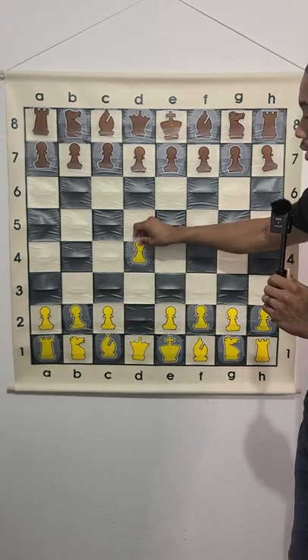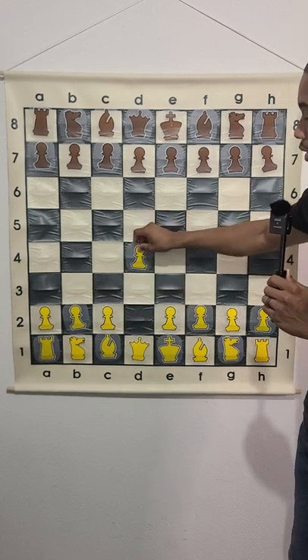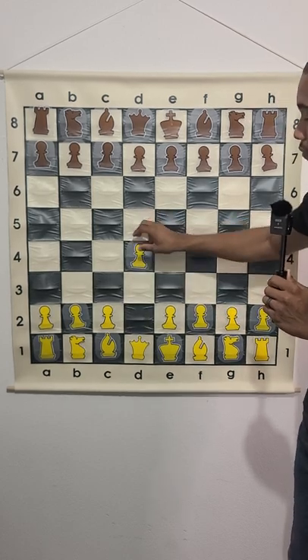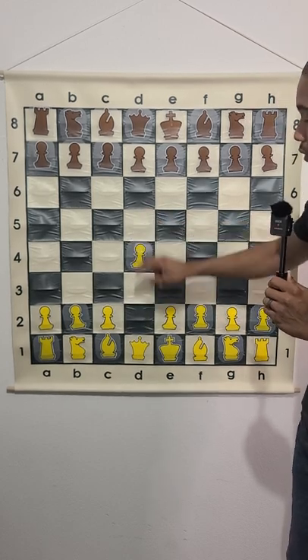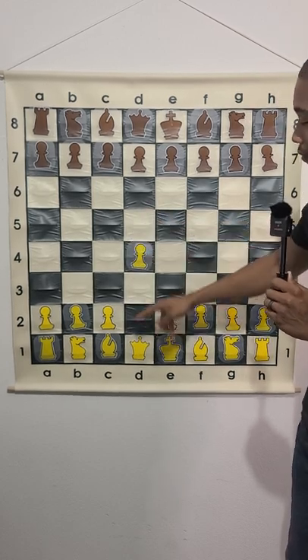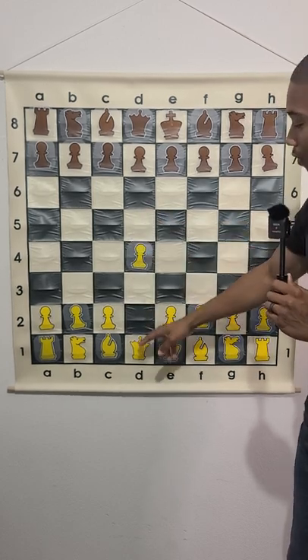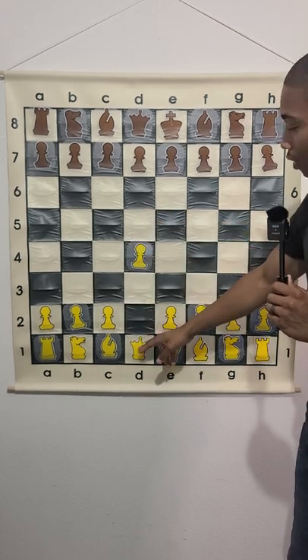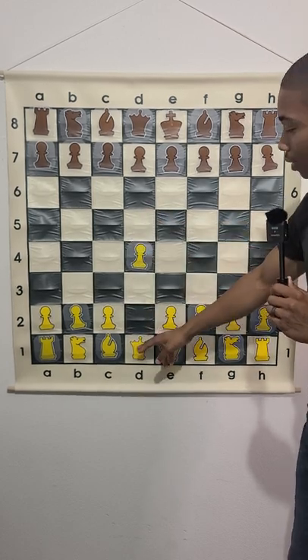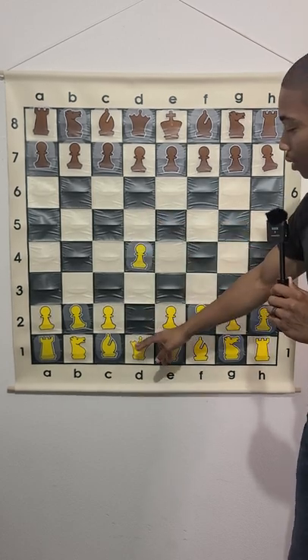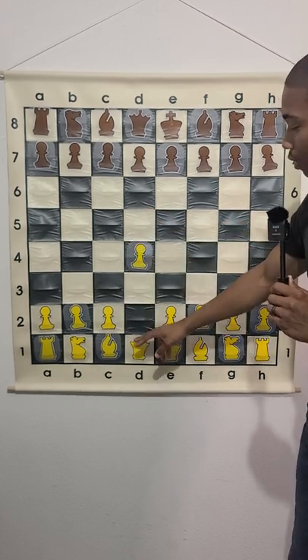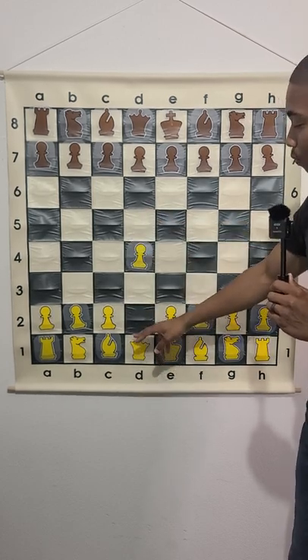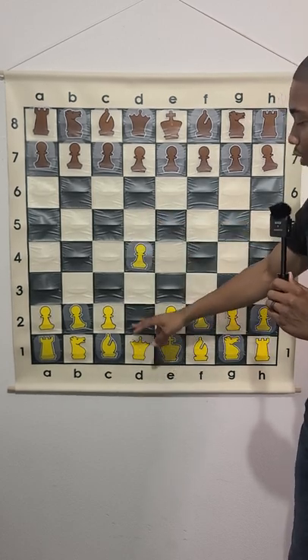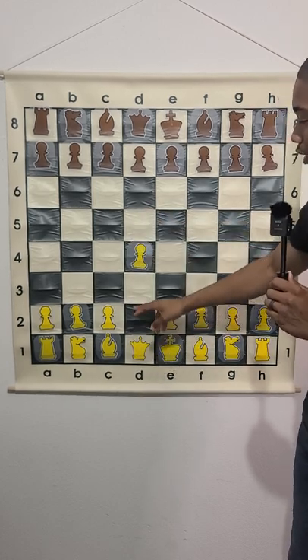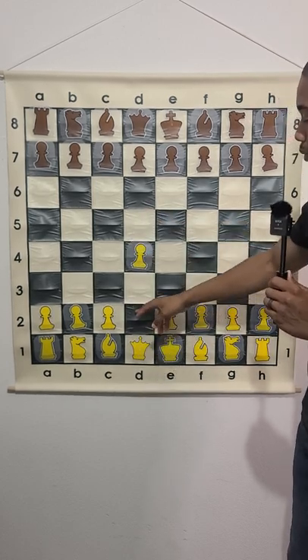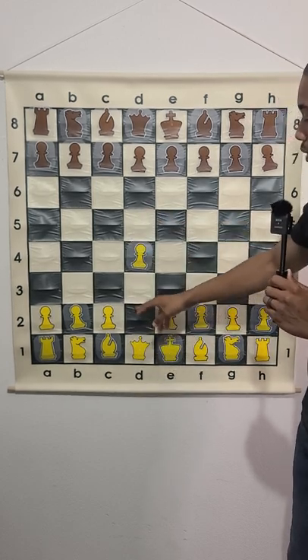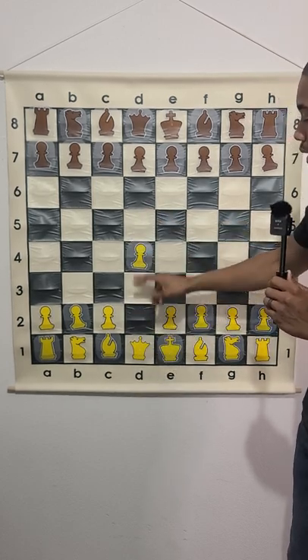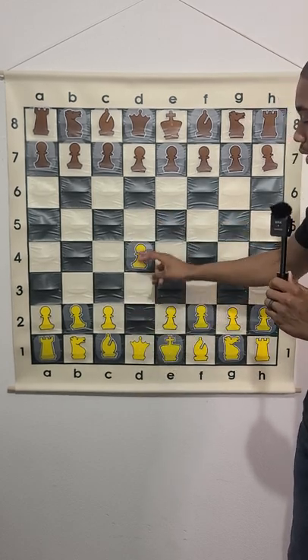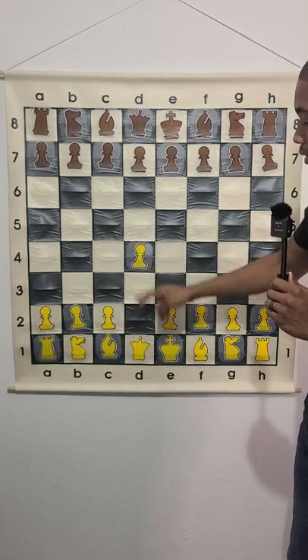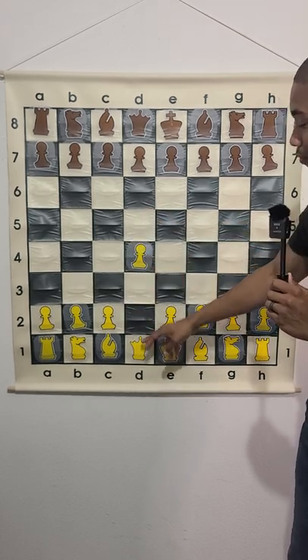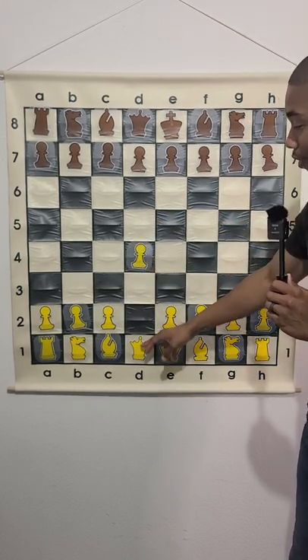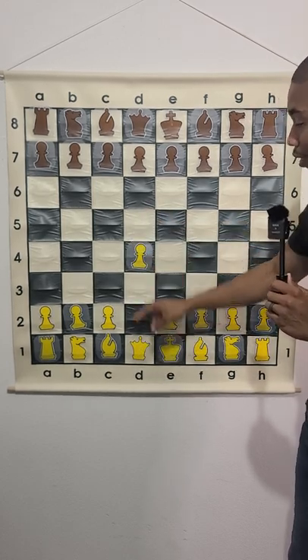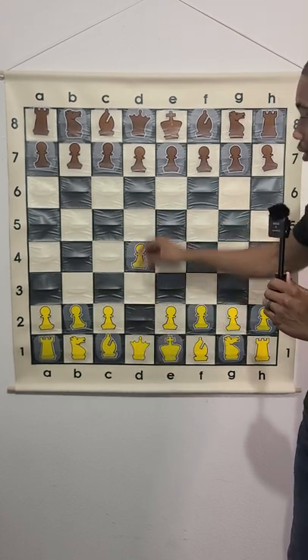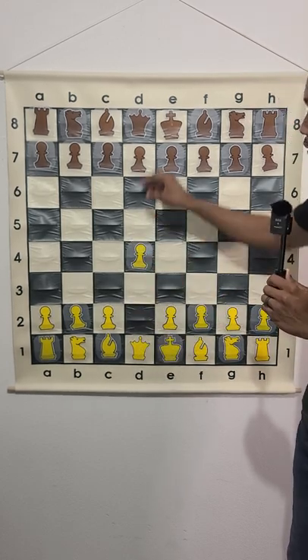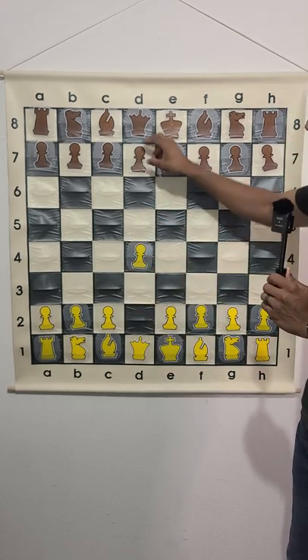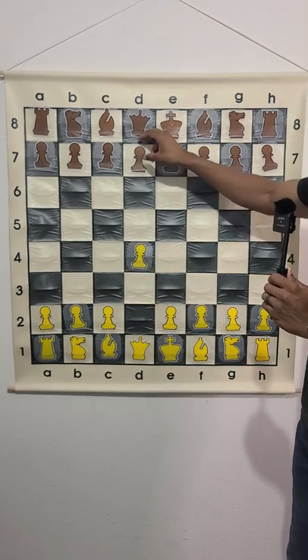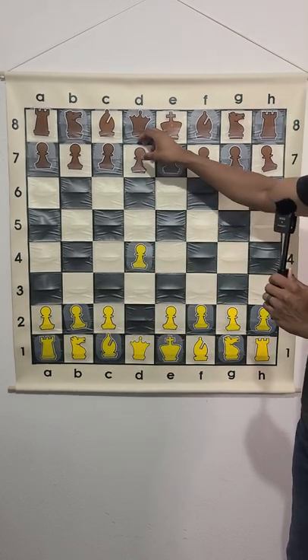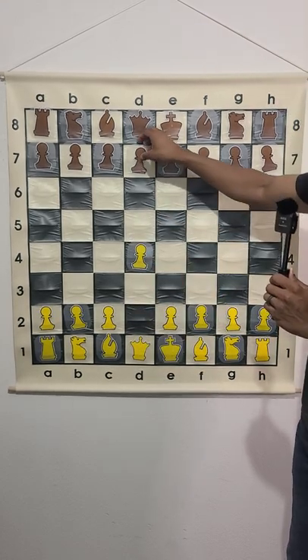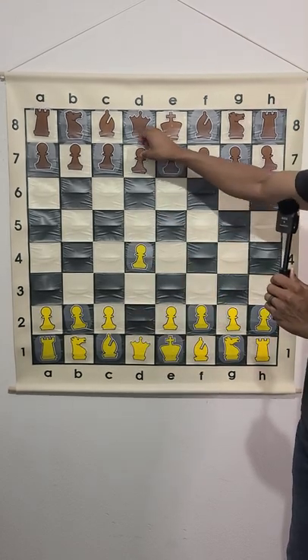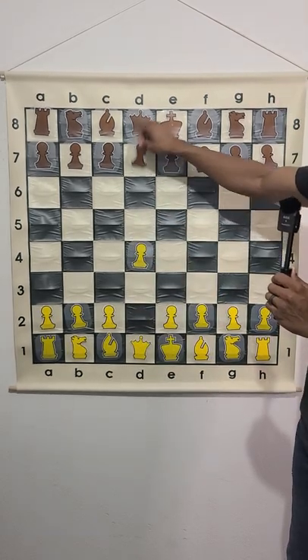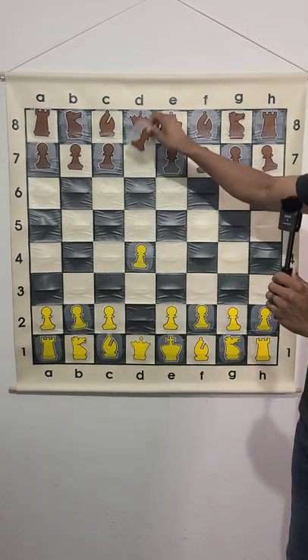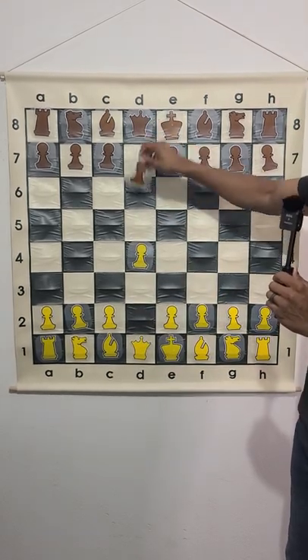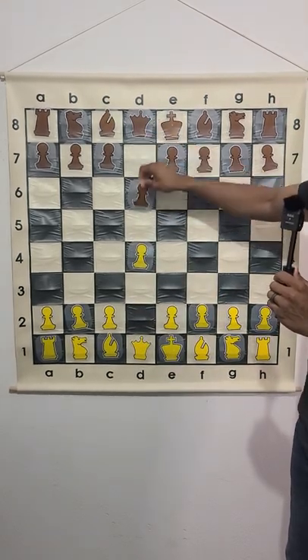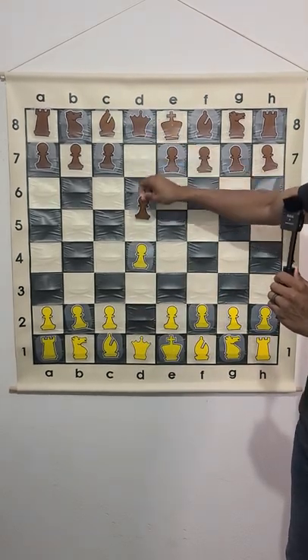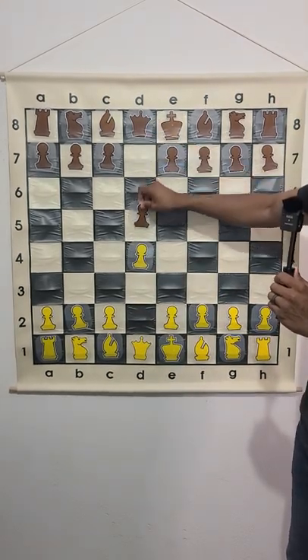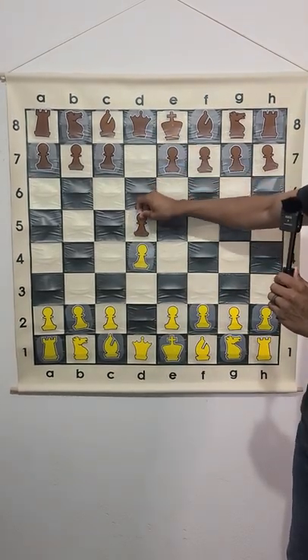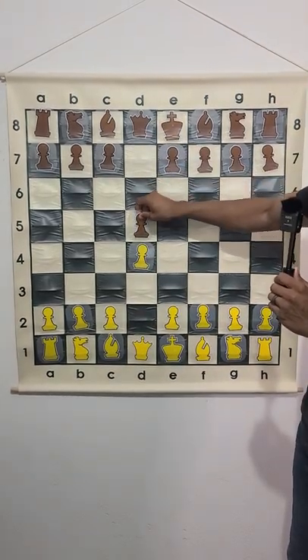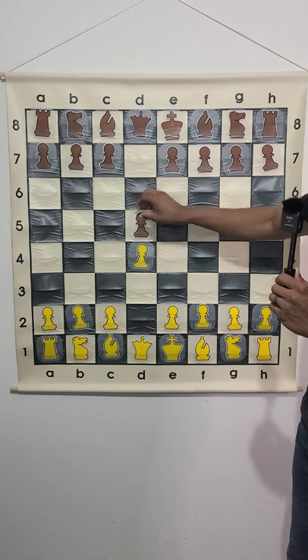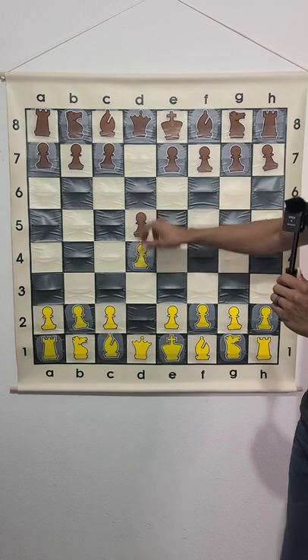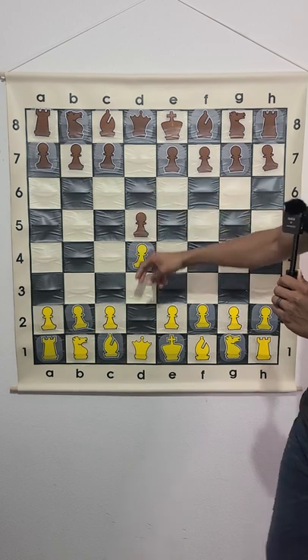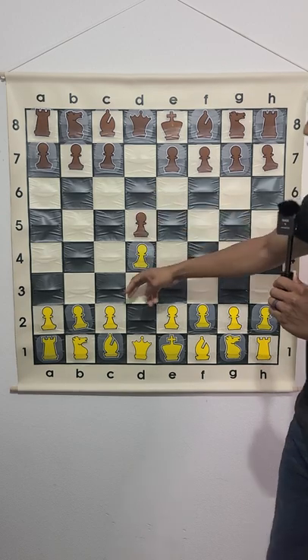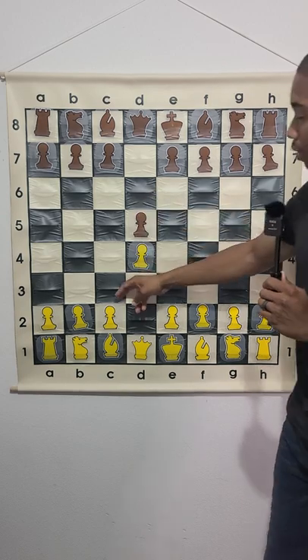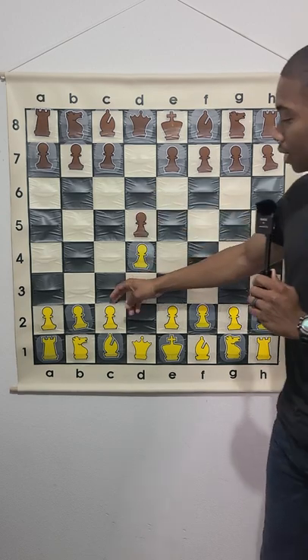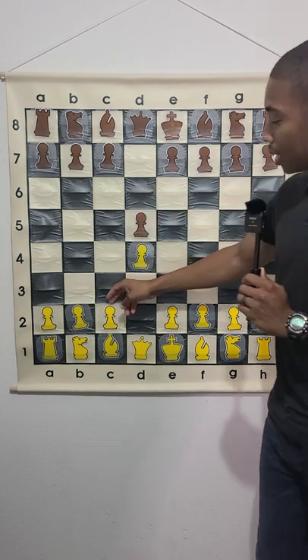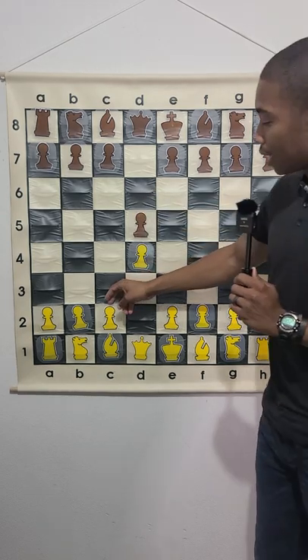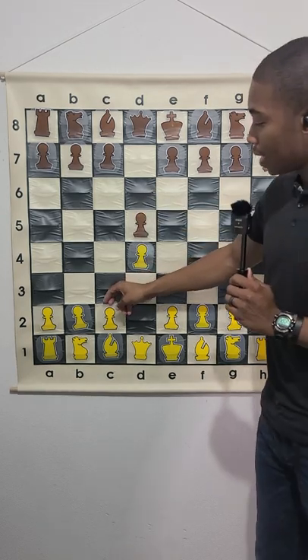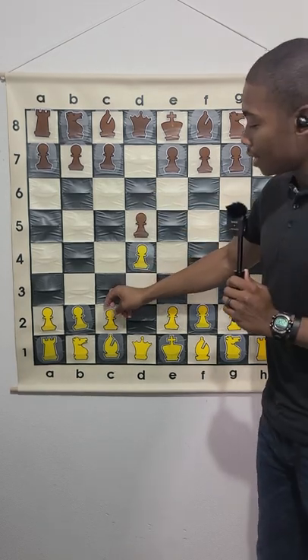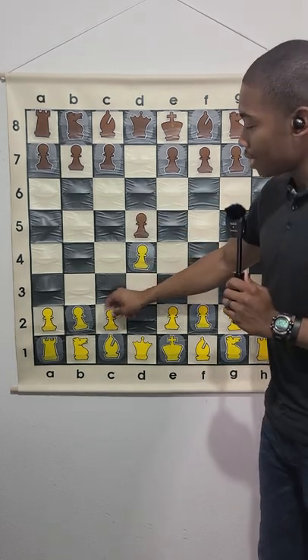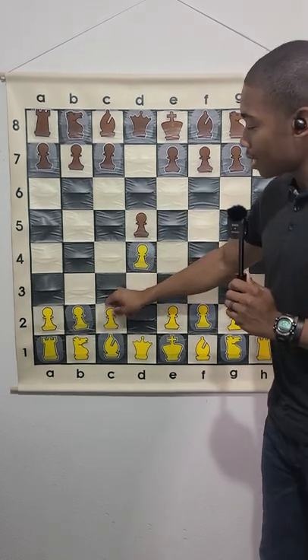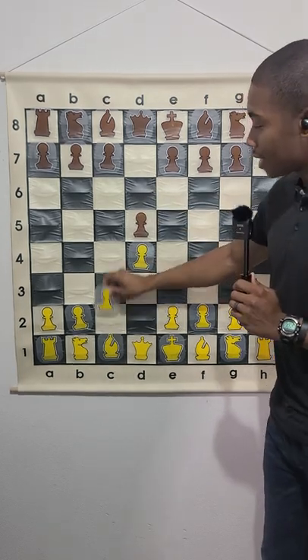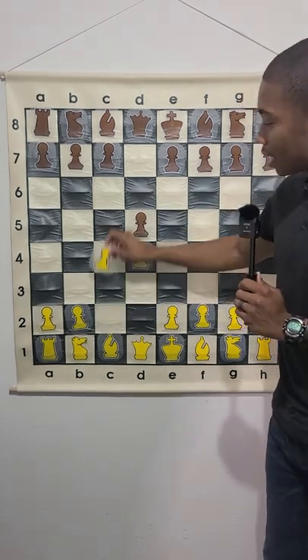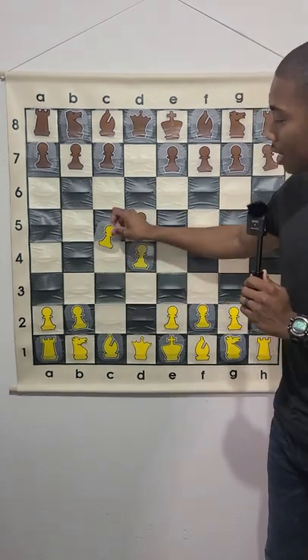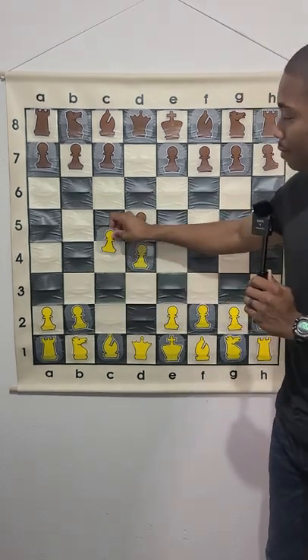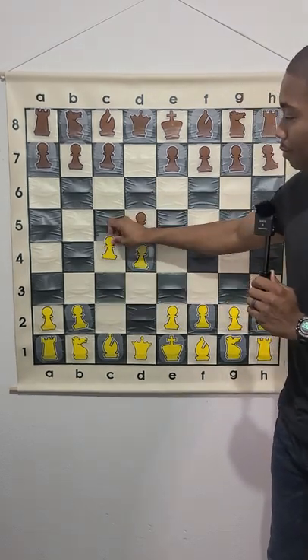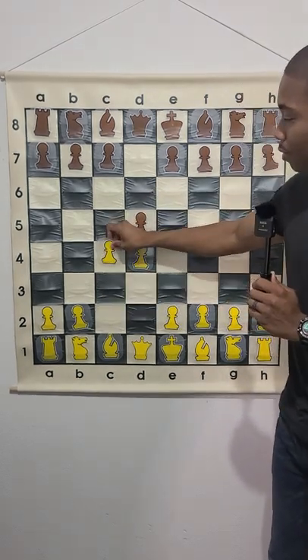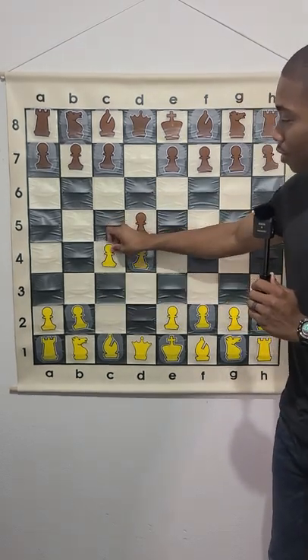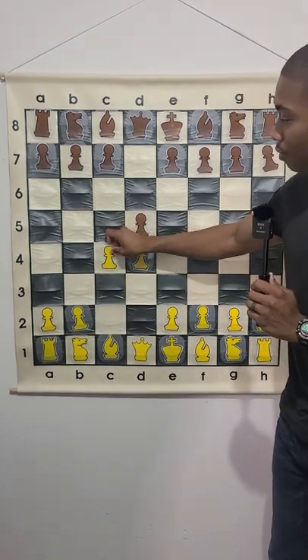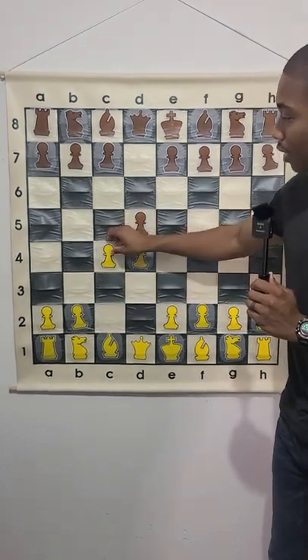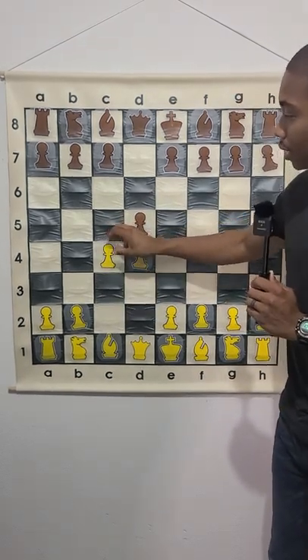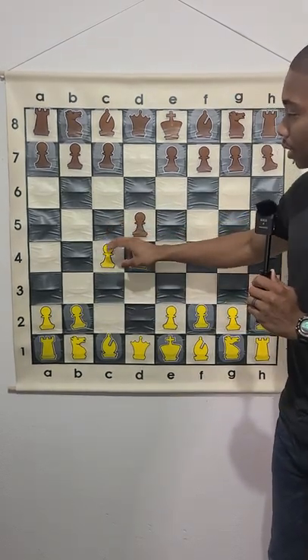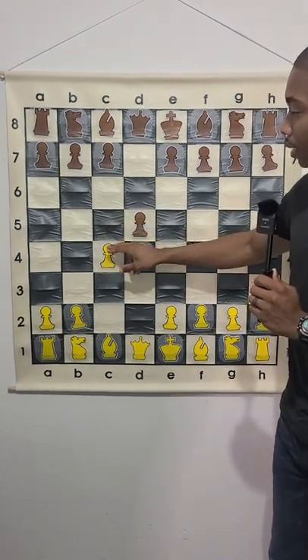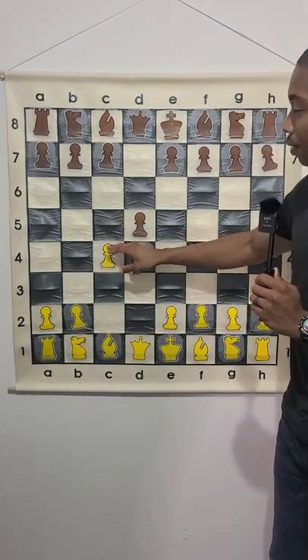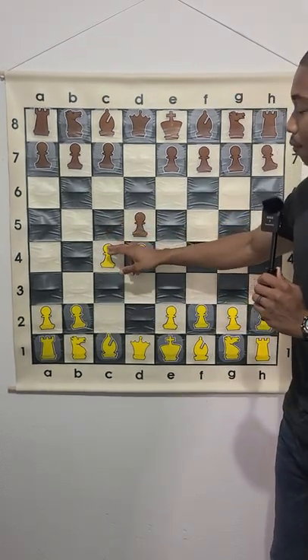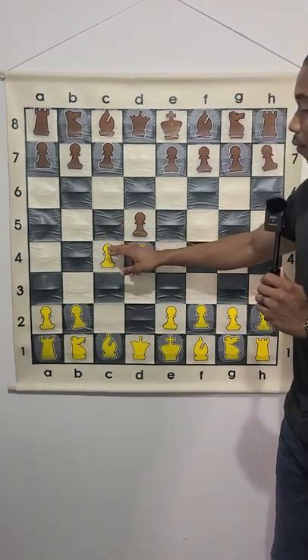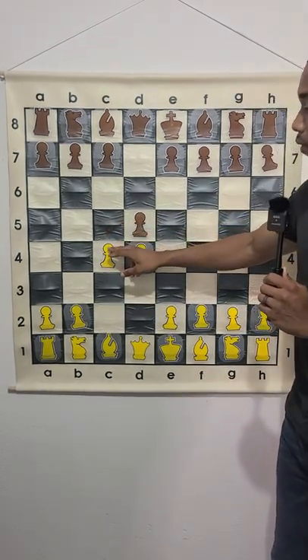d4 first, which is the pawn in front of the queen, then d5, and then the gambit move, c4.